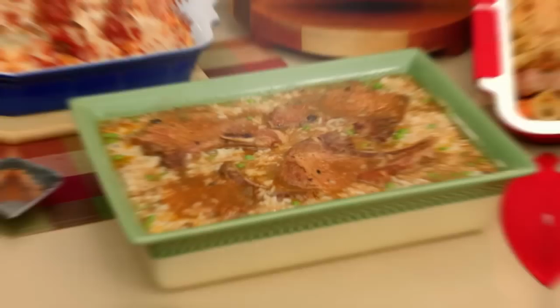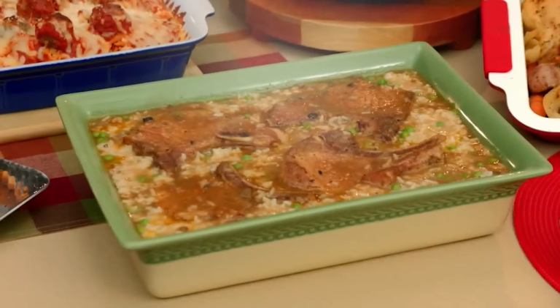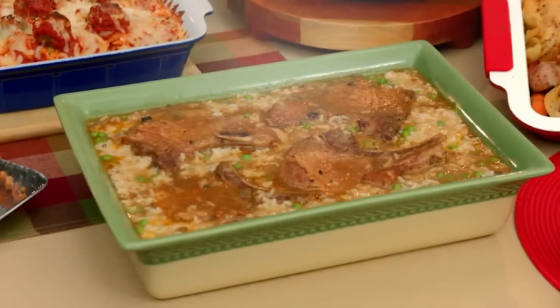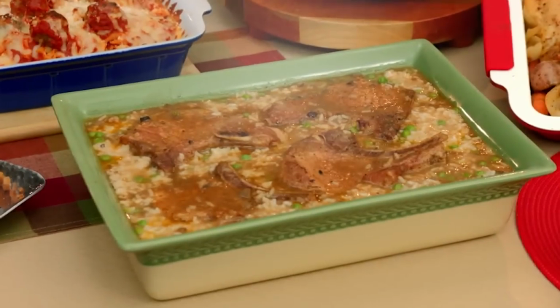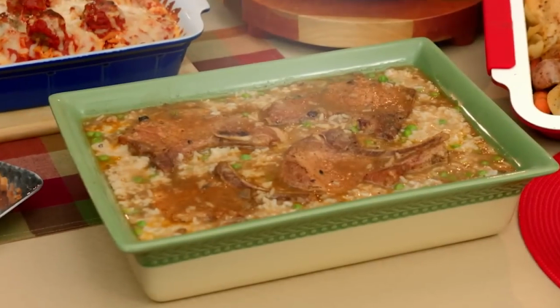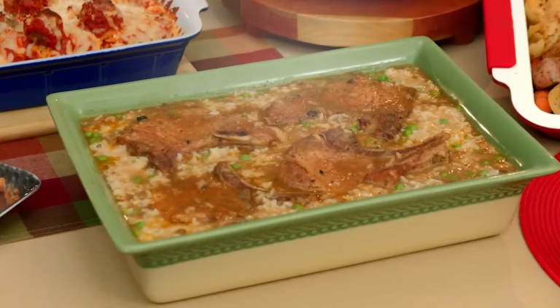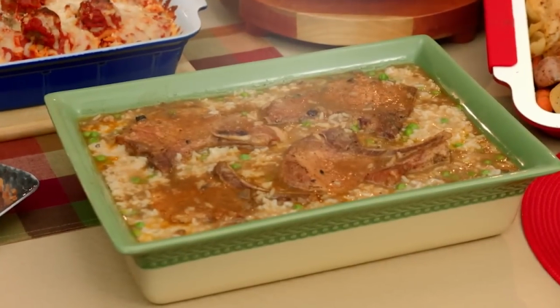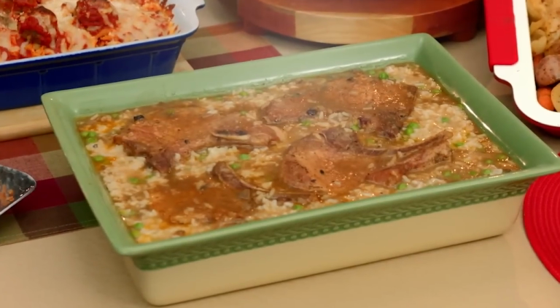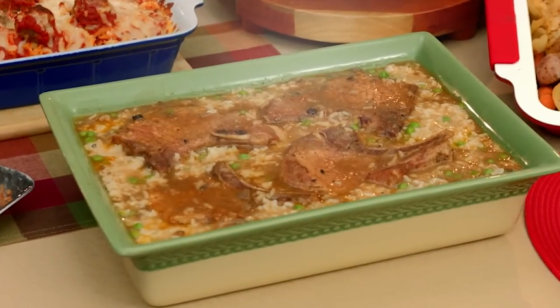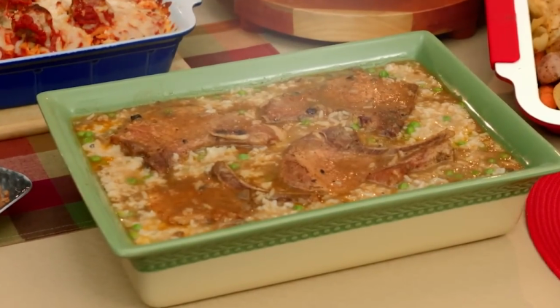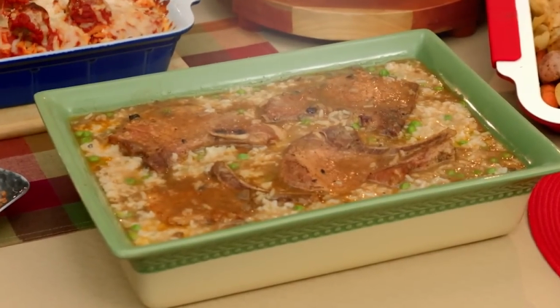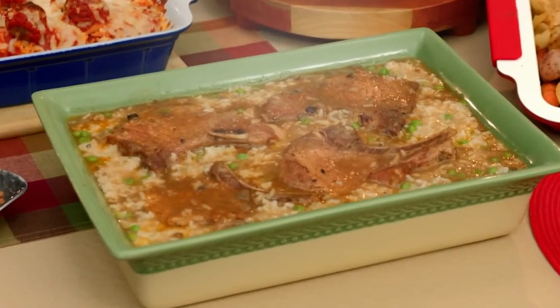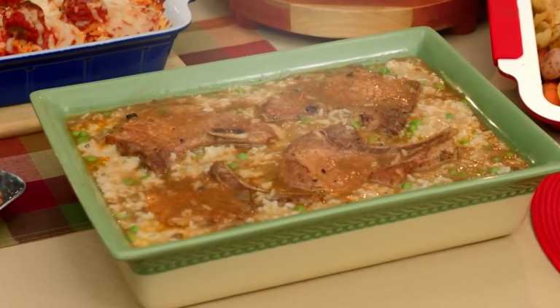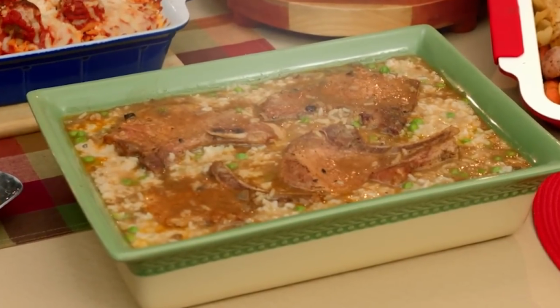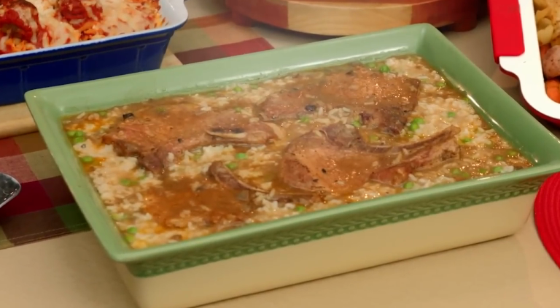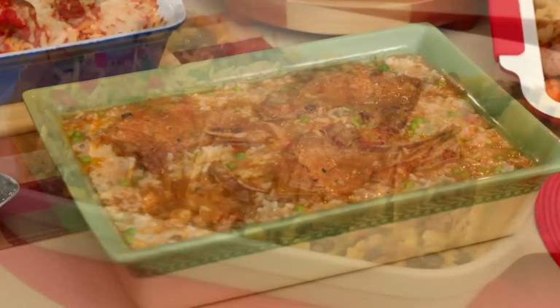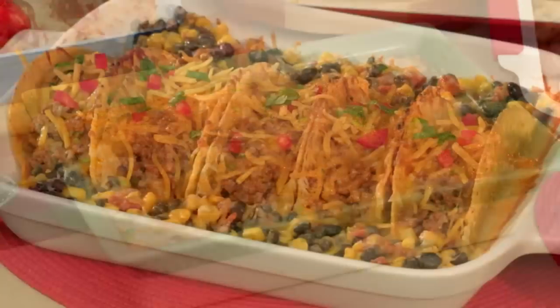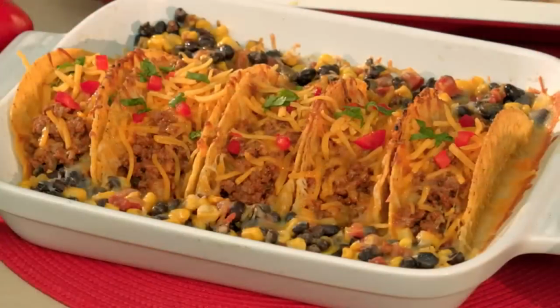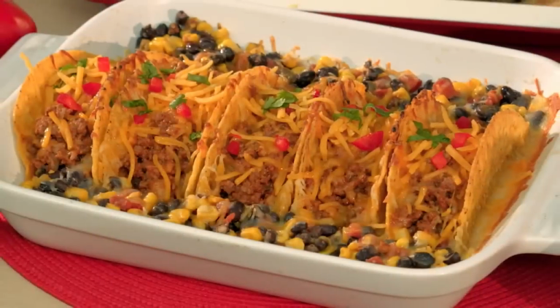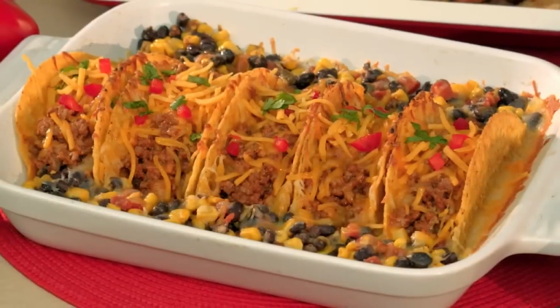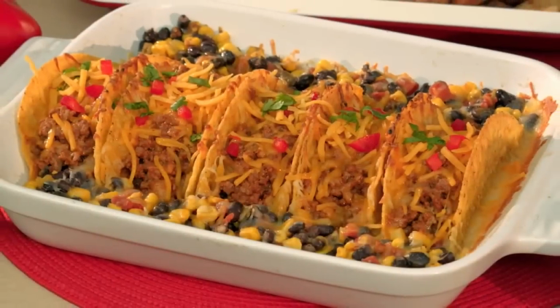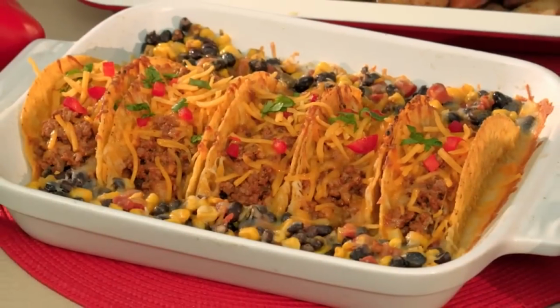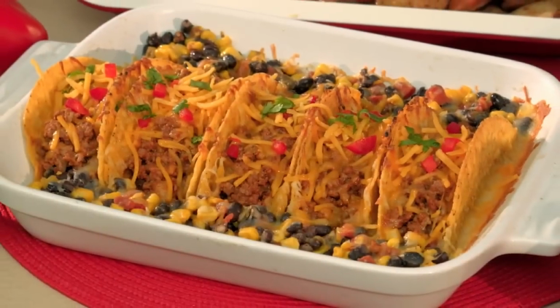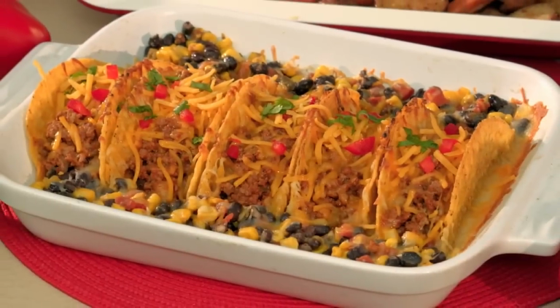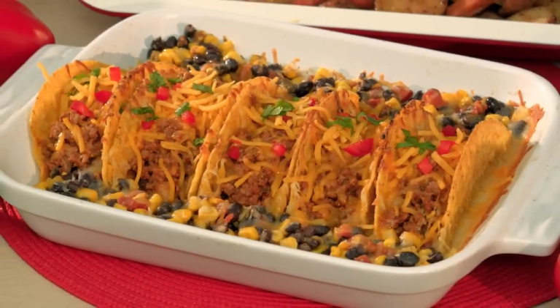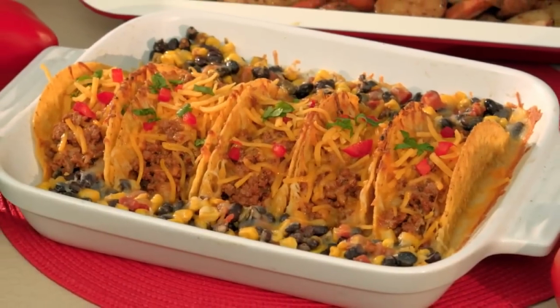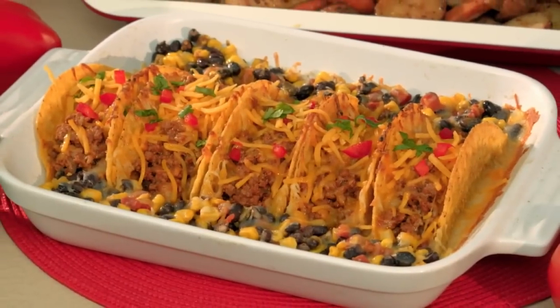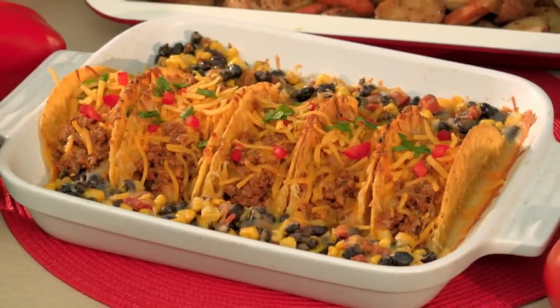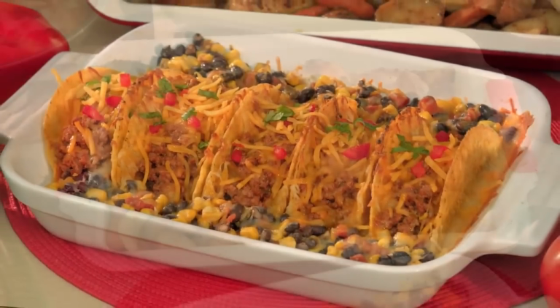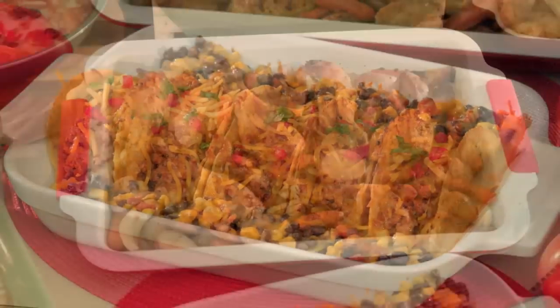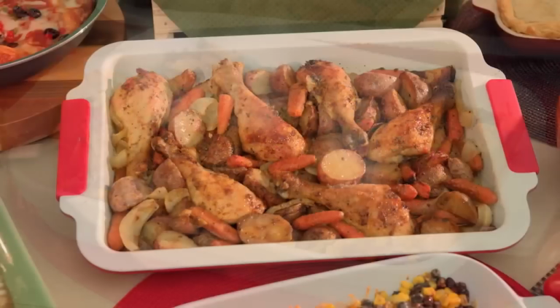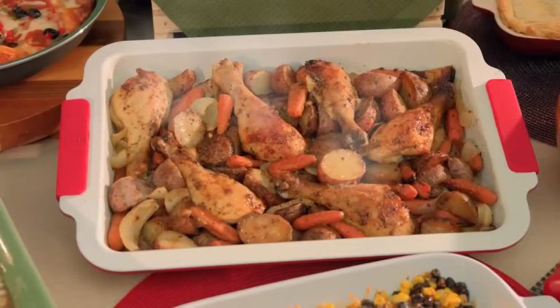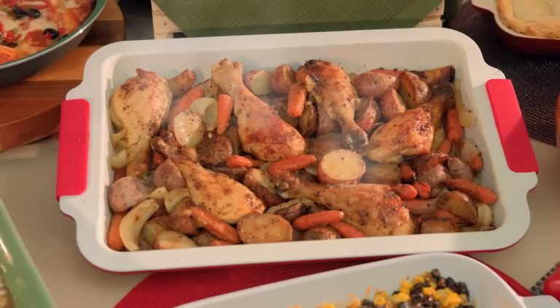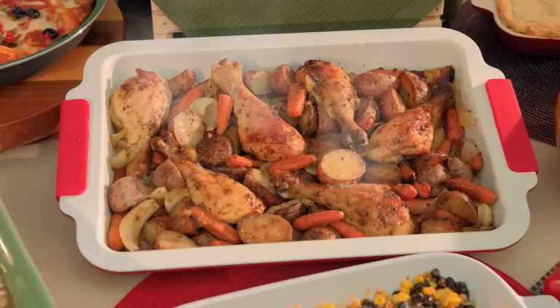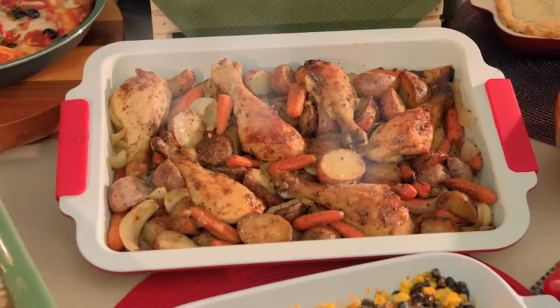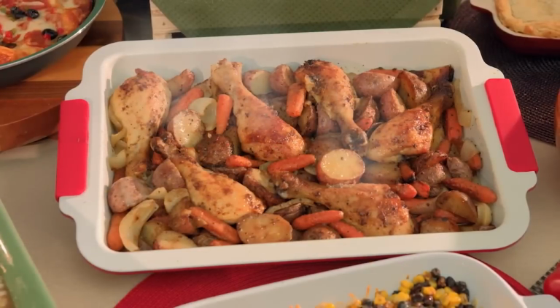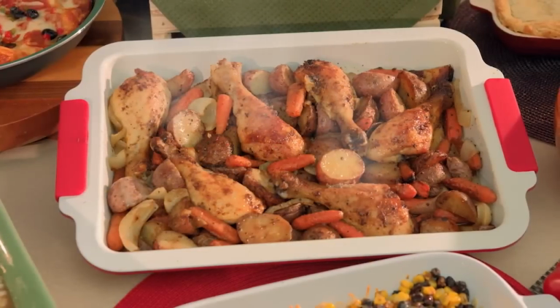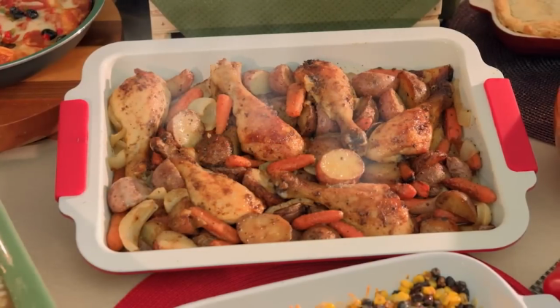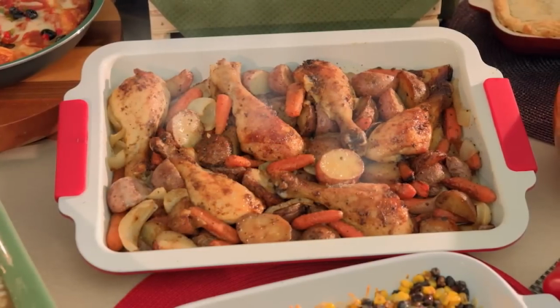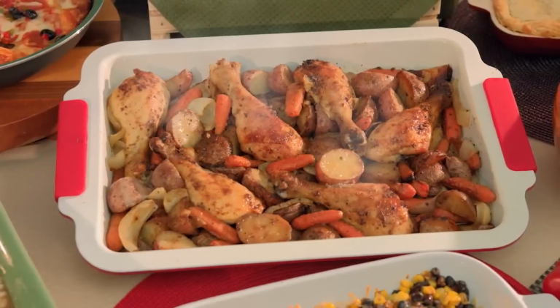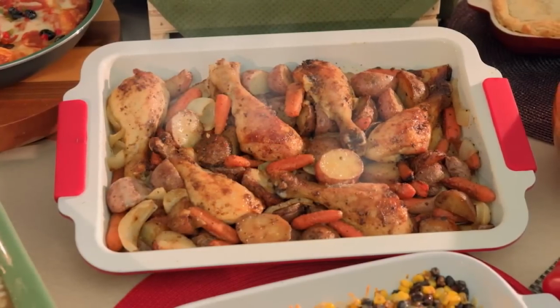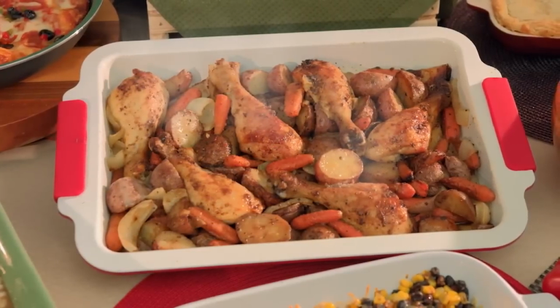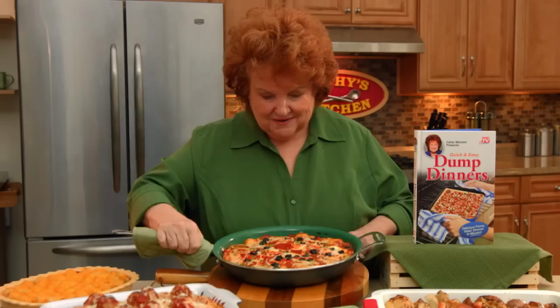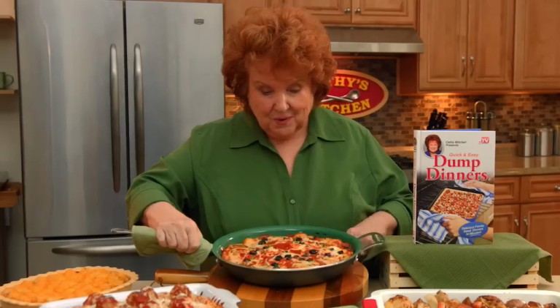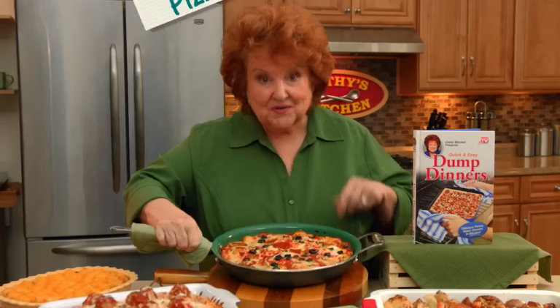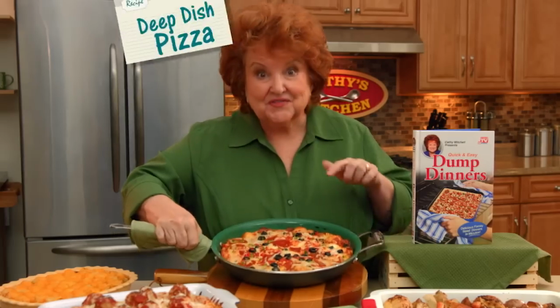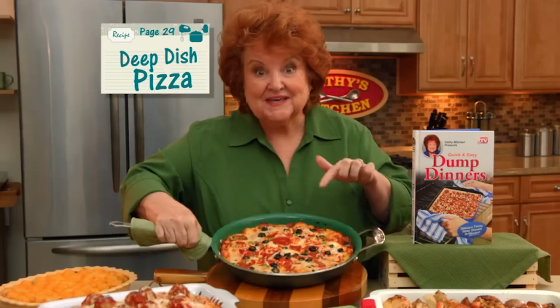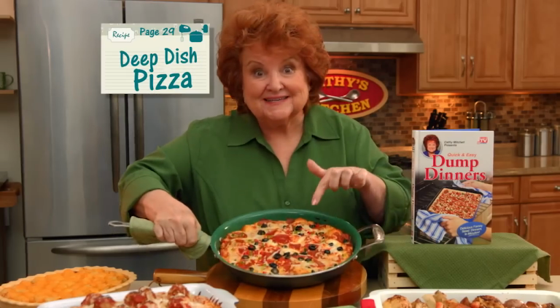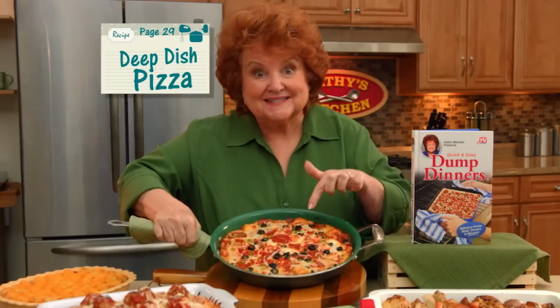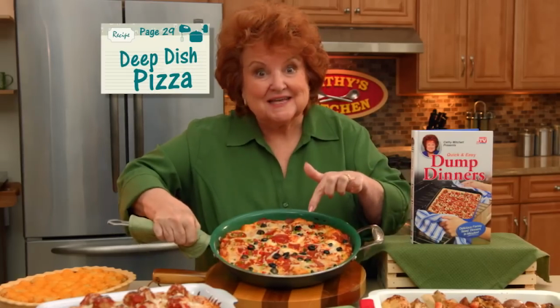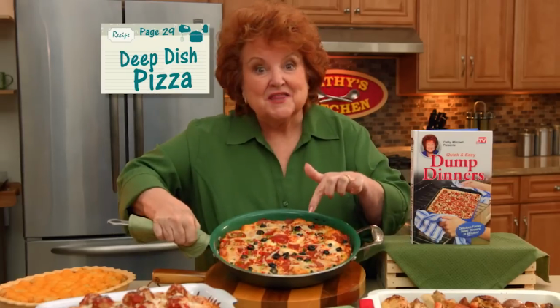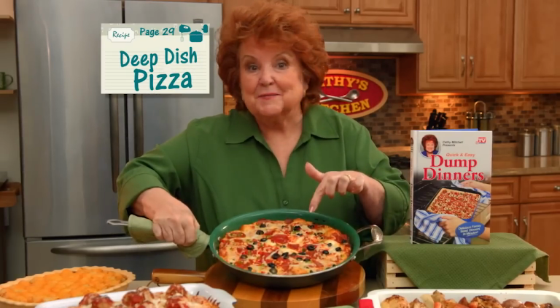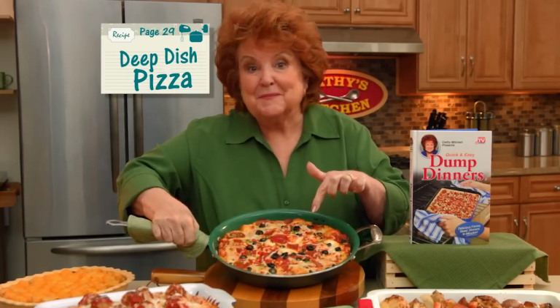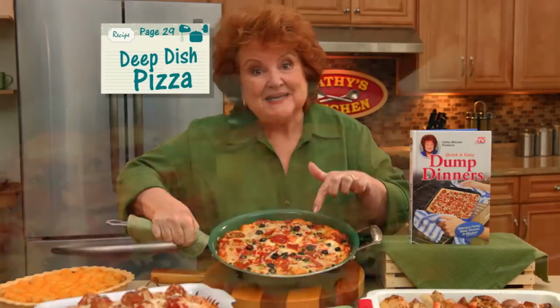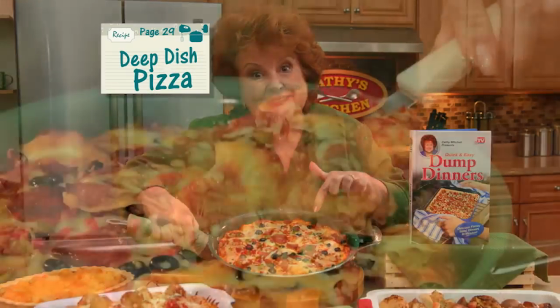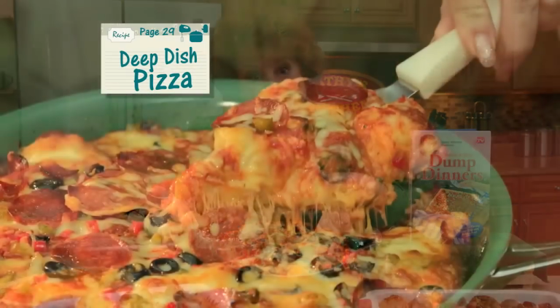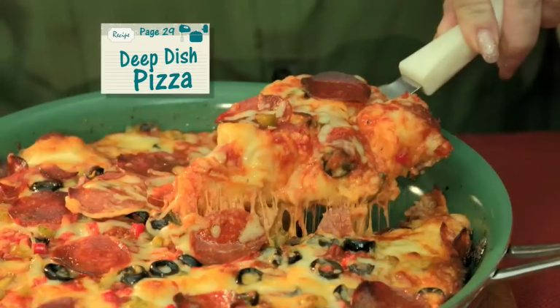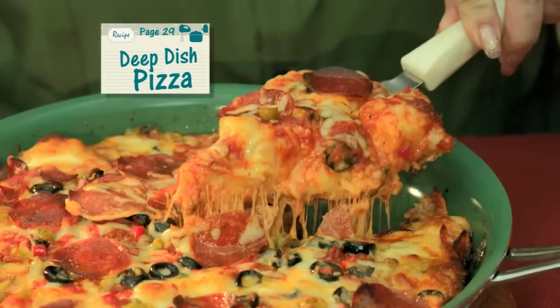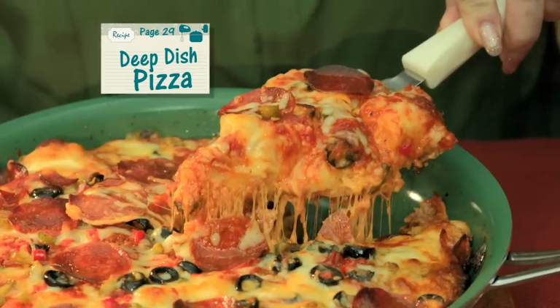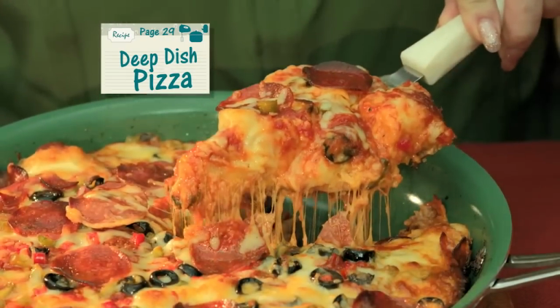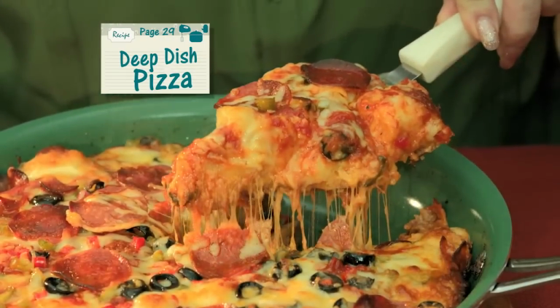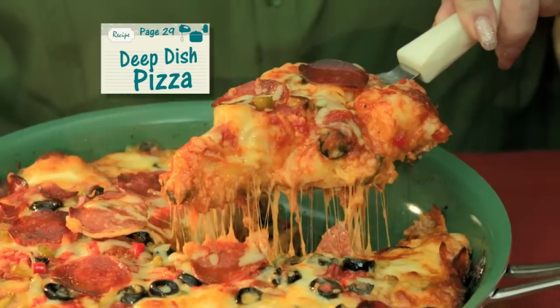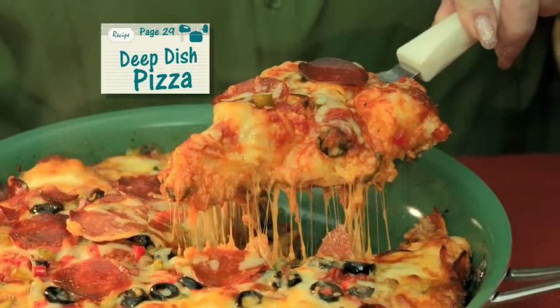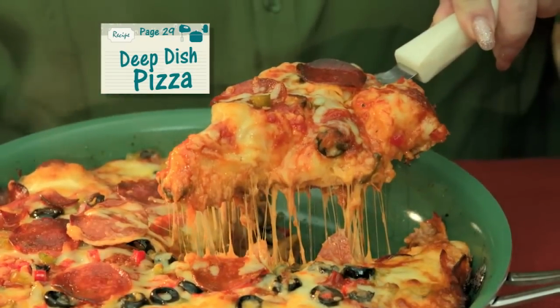Look at these smothered pork chops, easy cheesy tacos, roasted chicken with potatoes, or this — the best pan pizza ever.